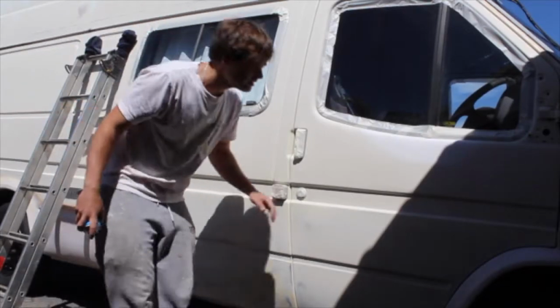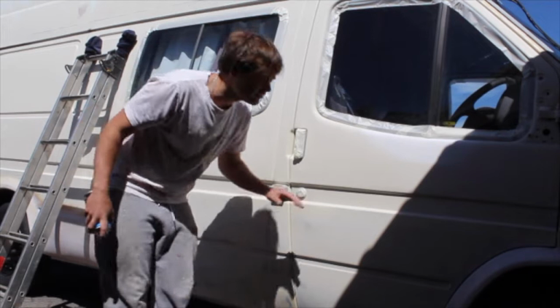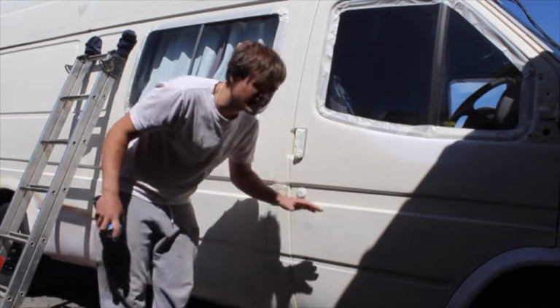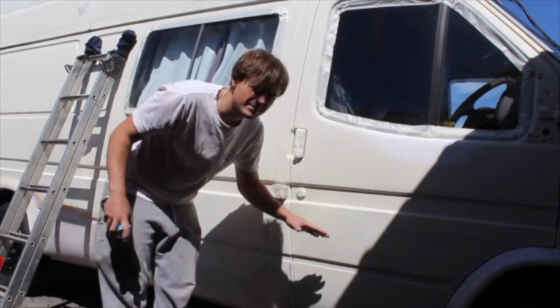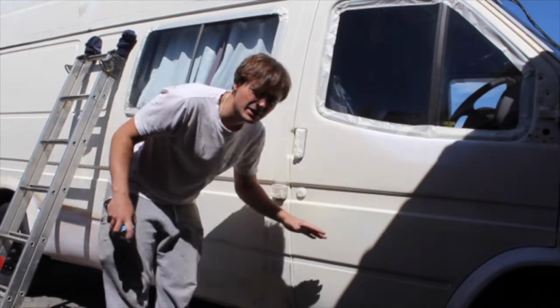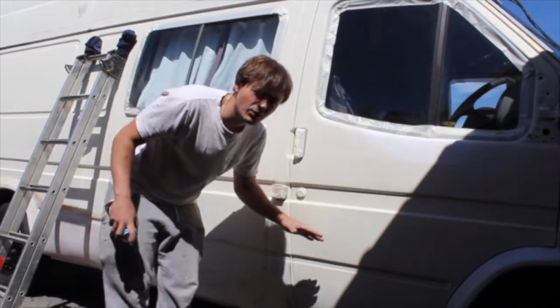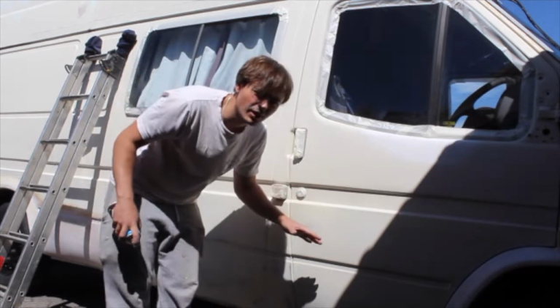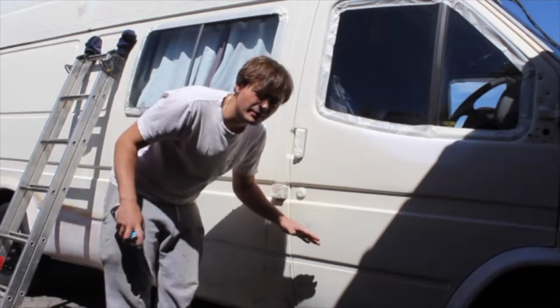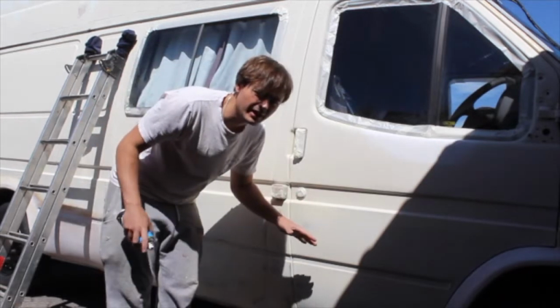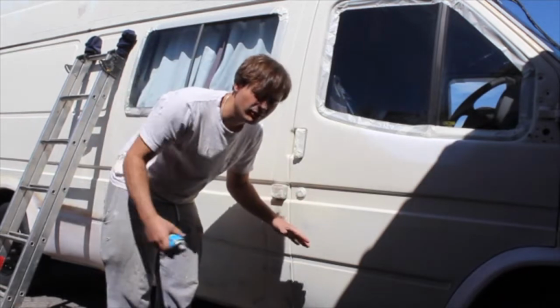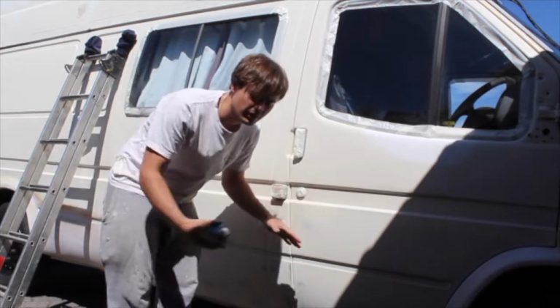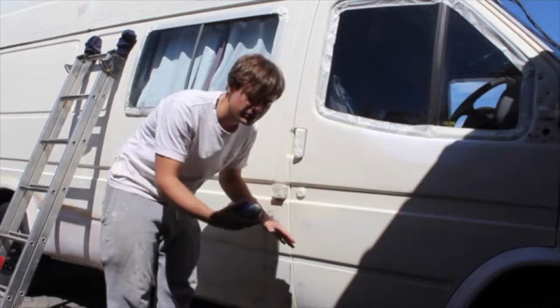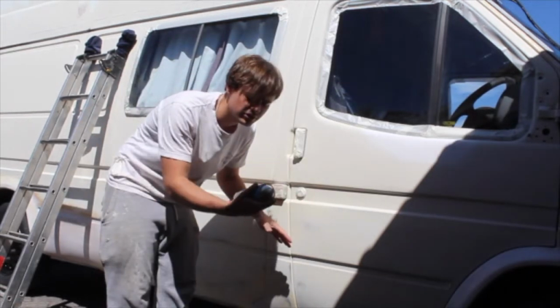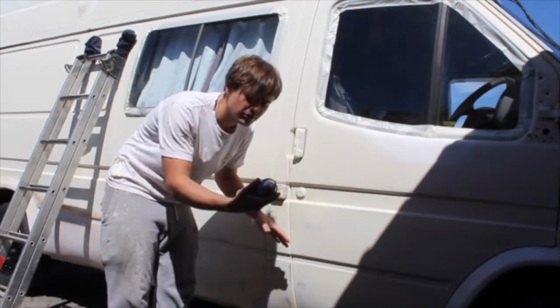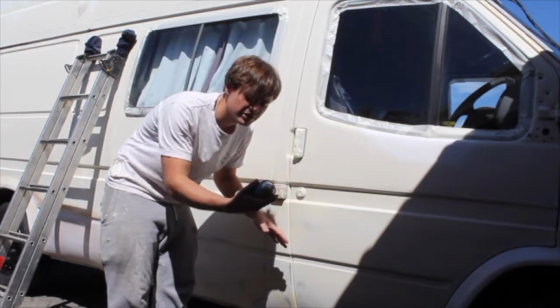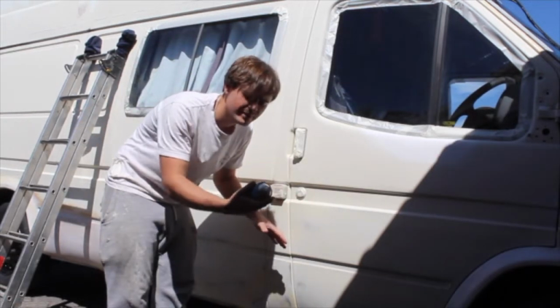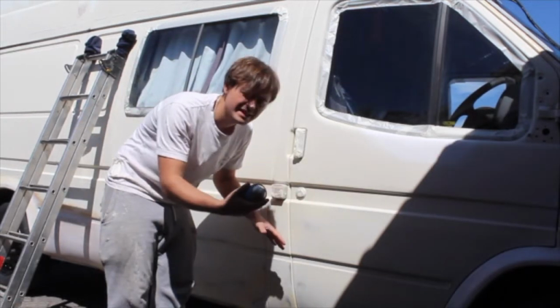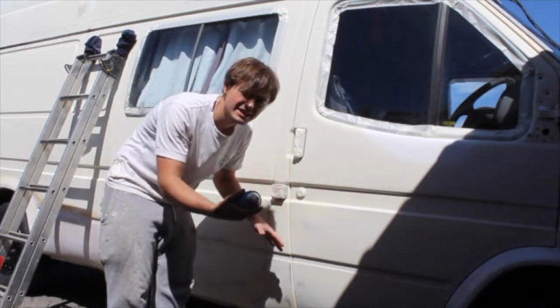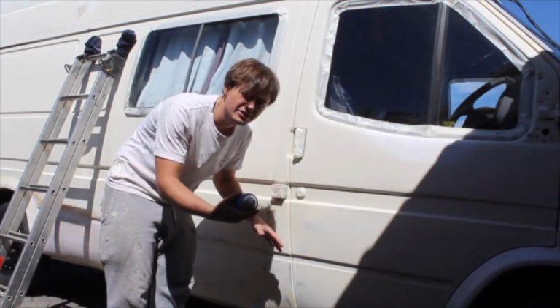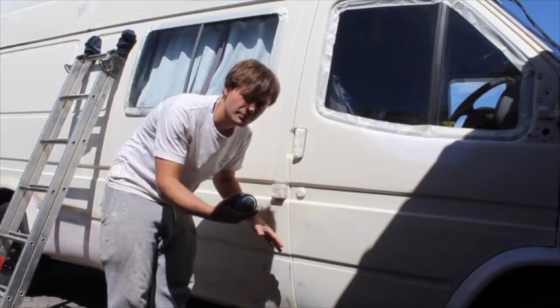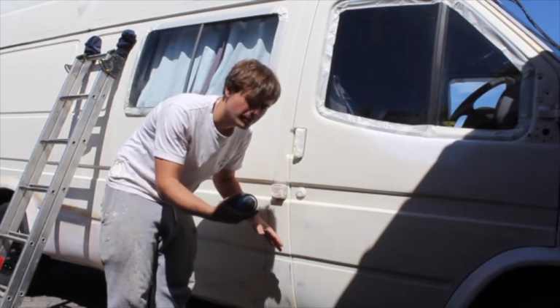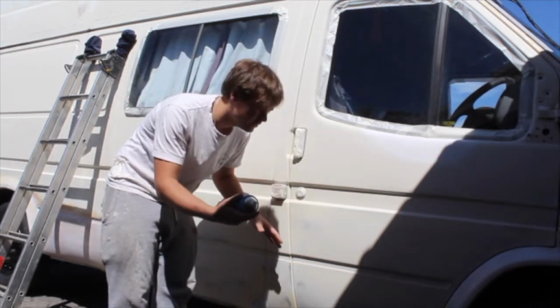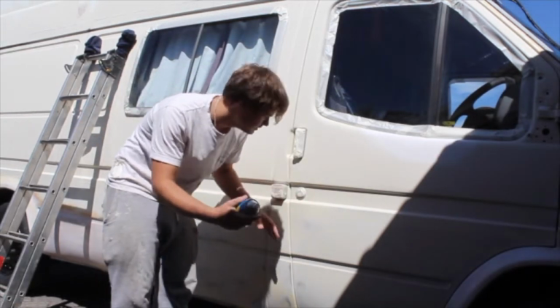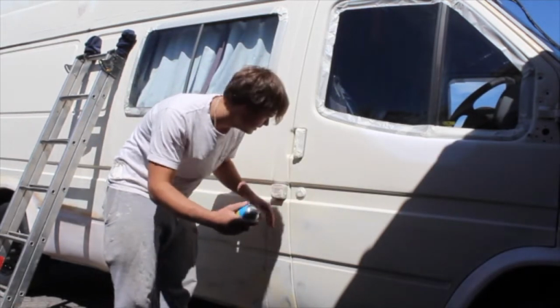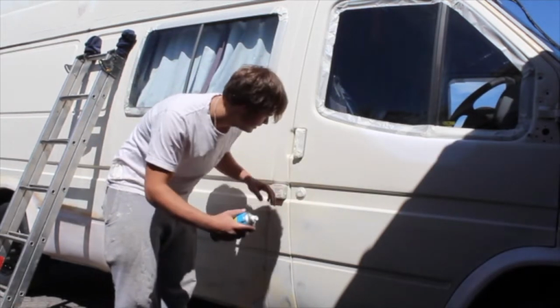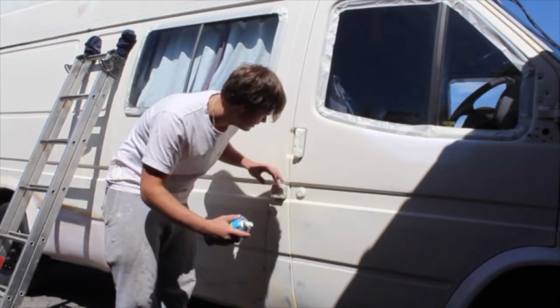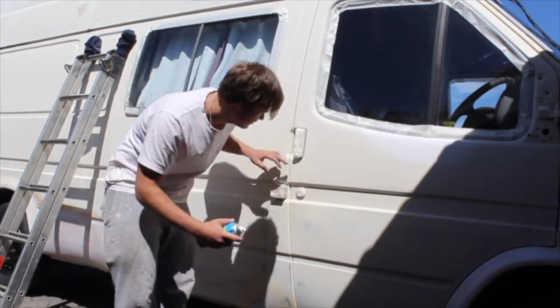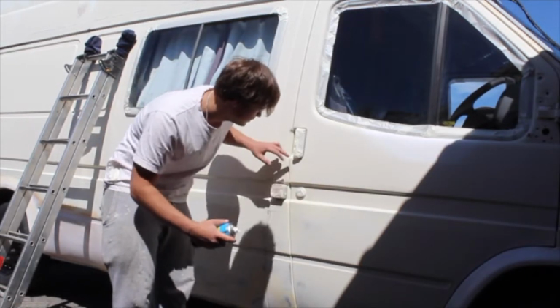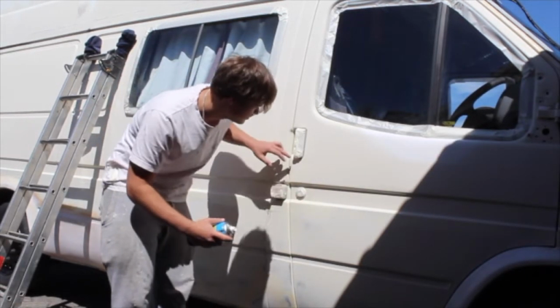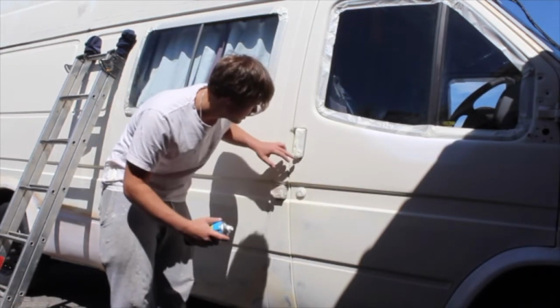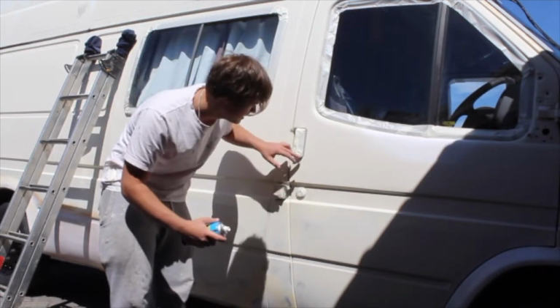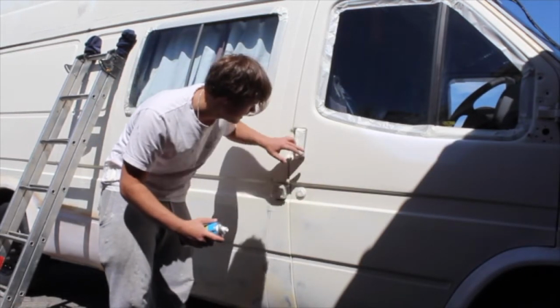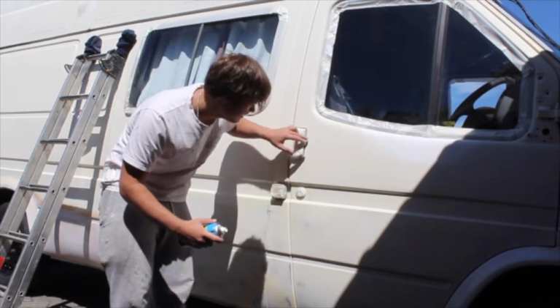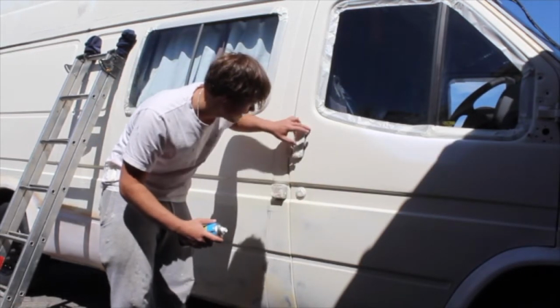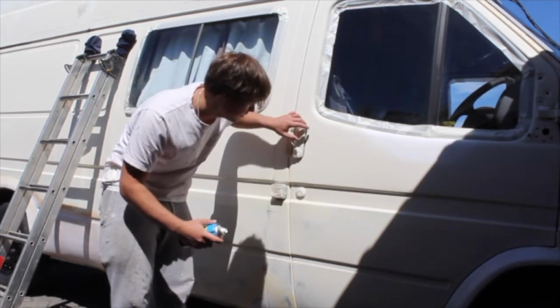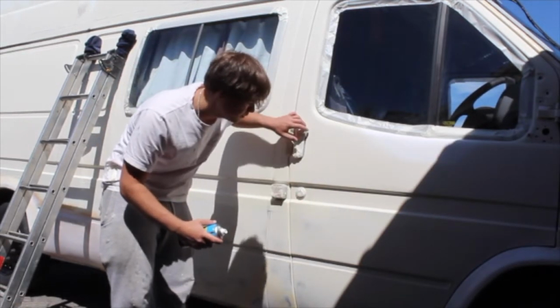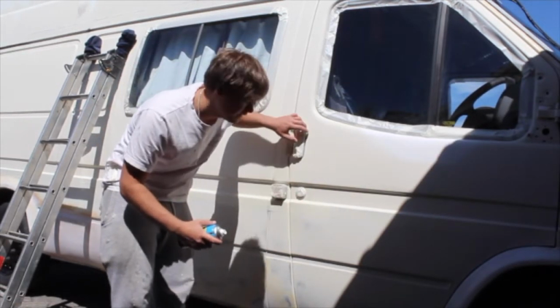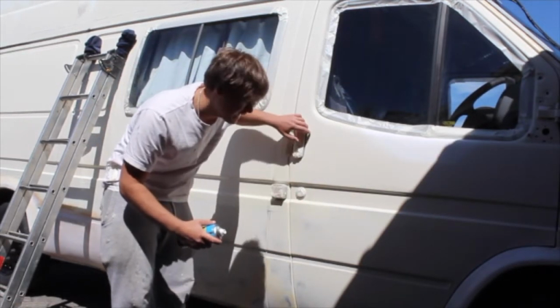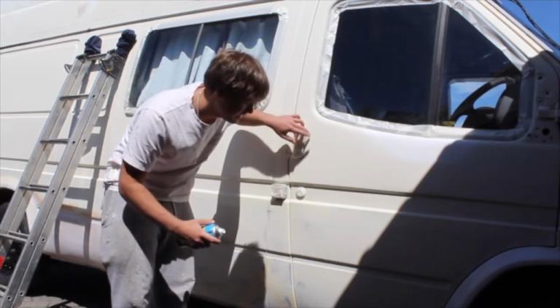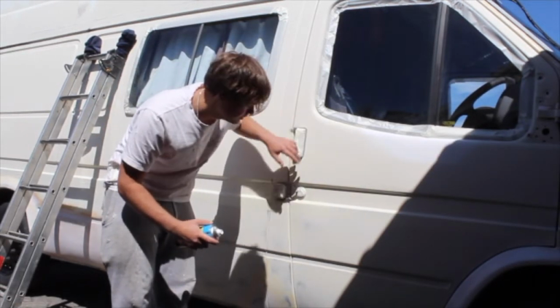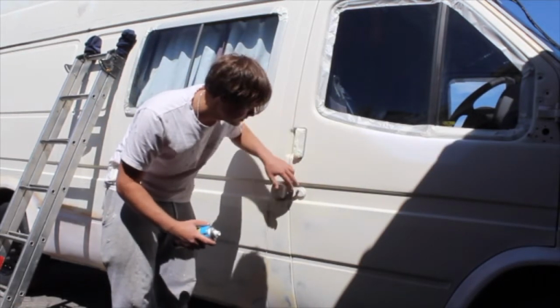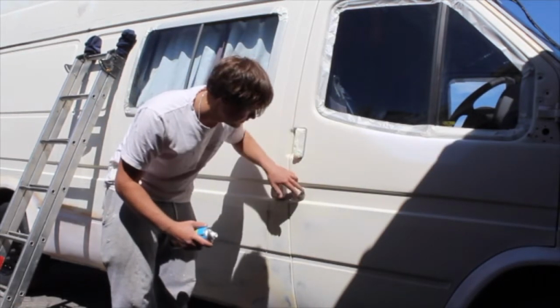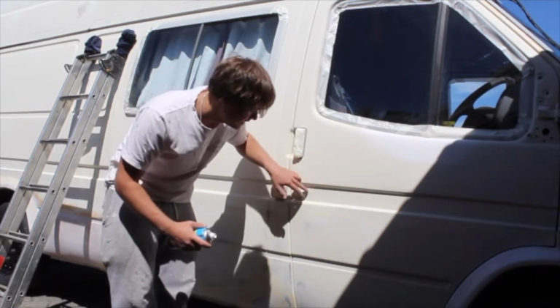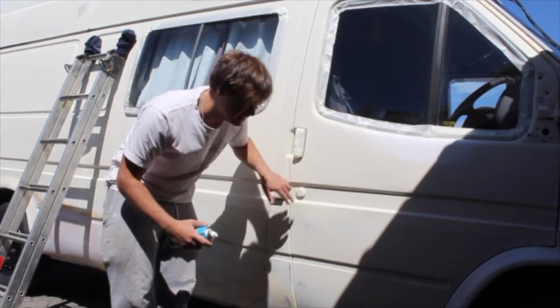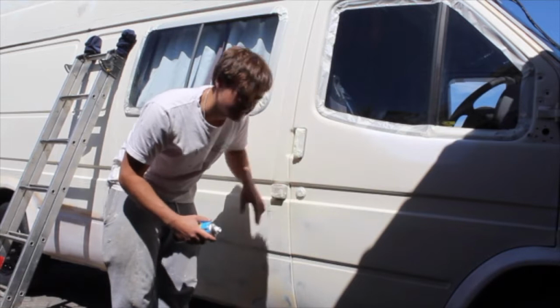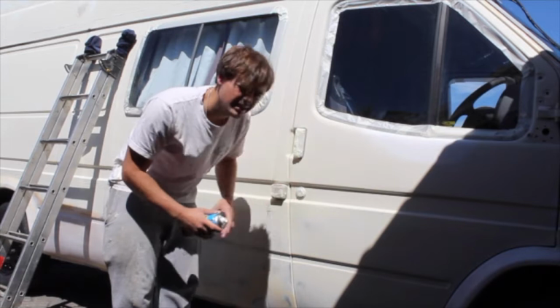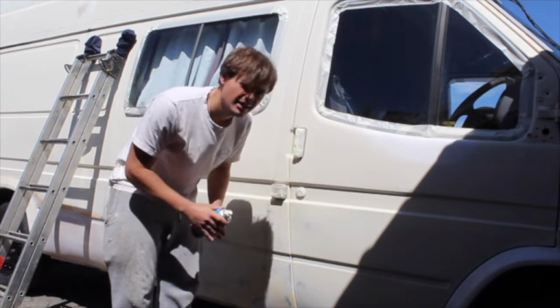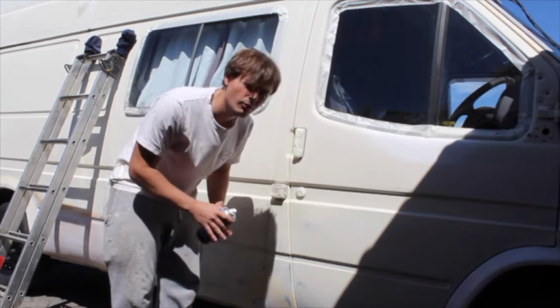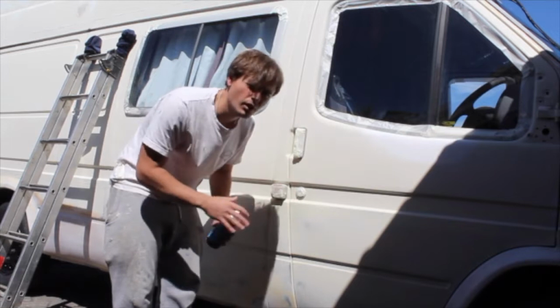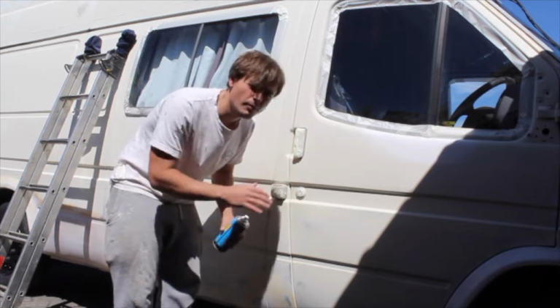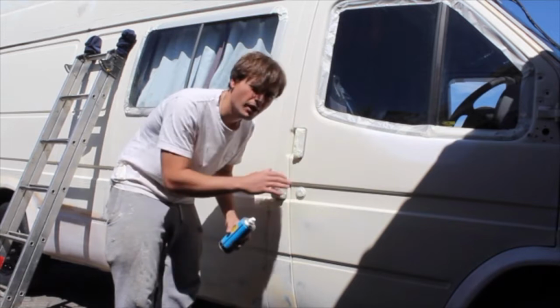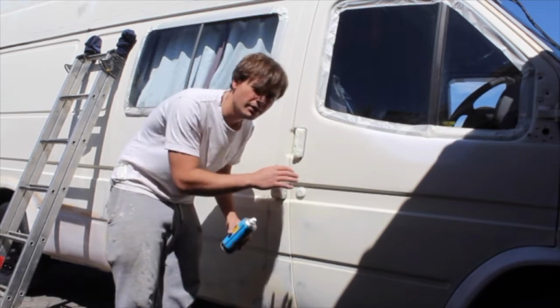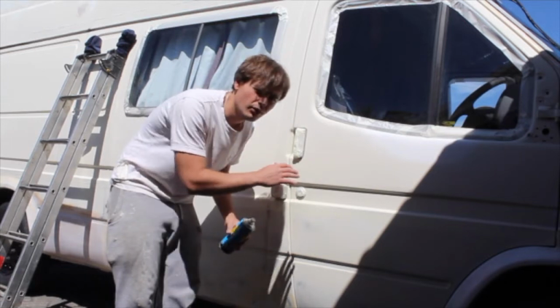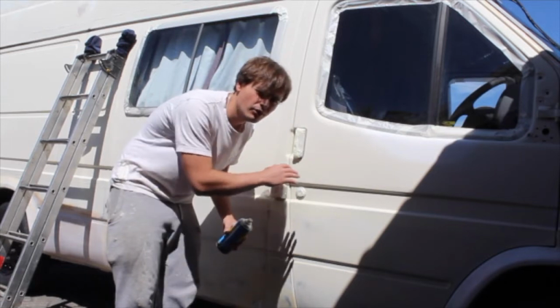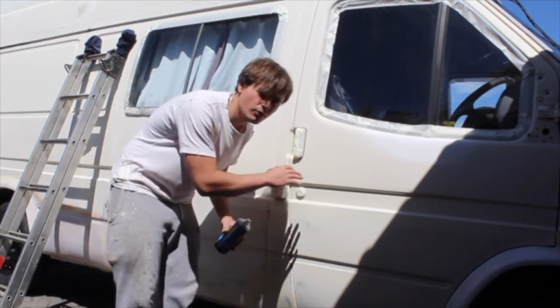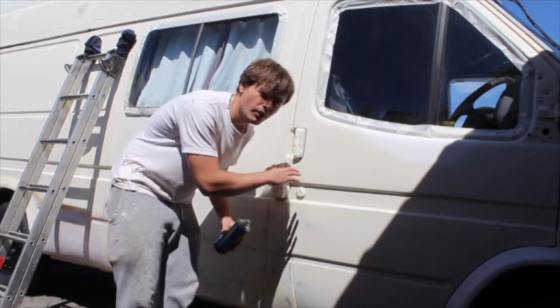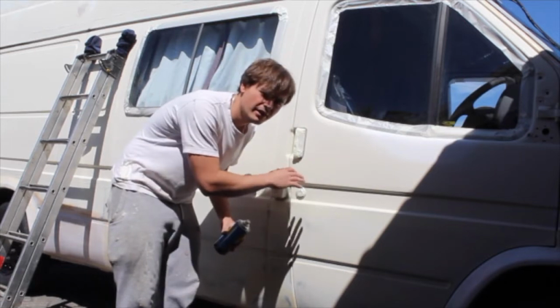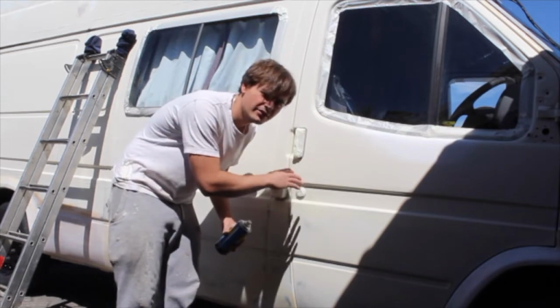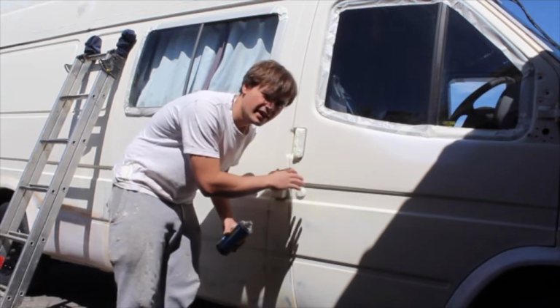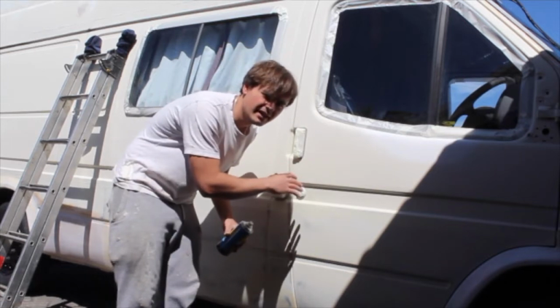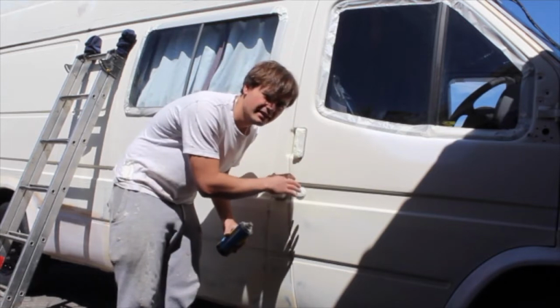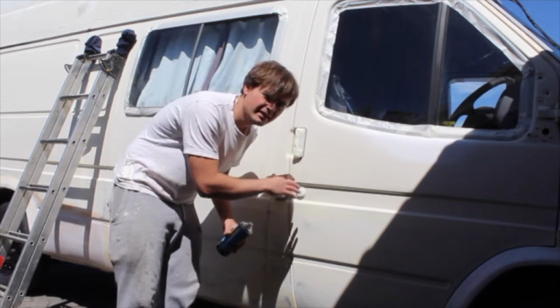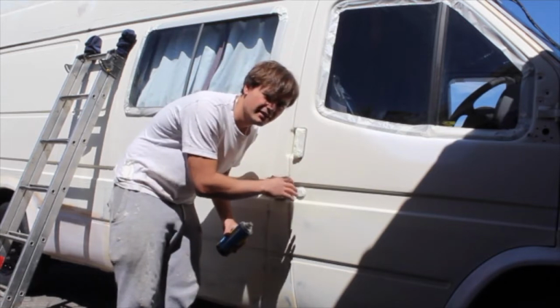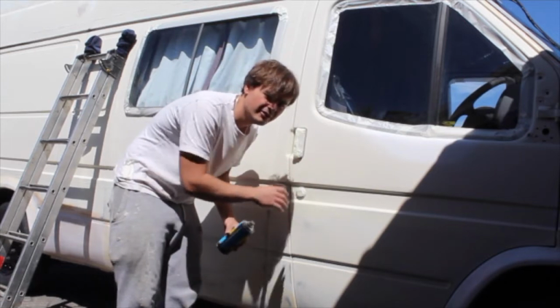I've packed it all up now. I've just got some adhesion promoter — I'm going to spray that around all the handles and things where I might not quite have sanded enough.